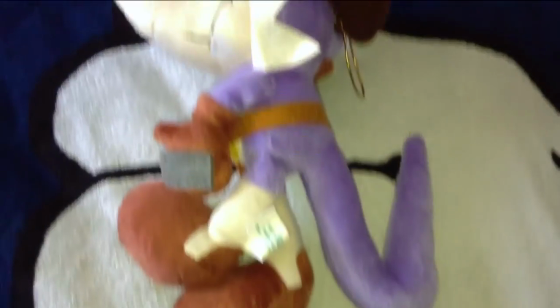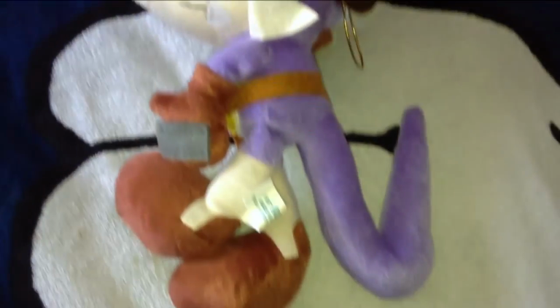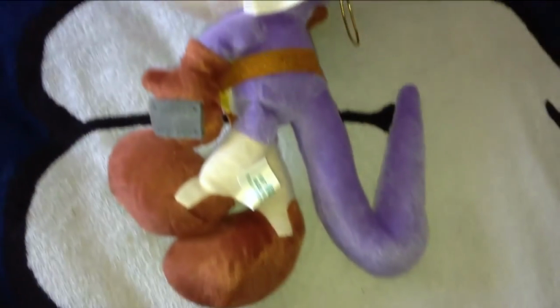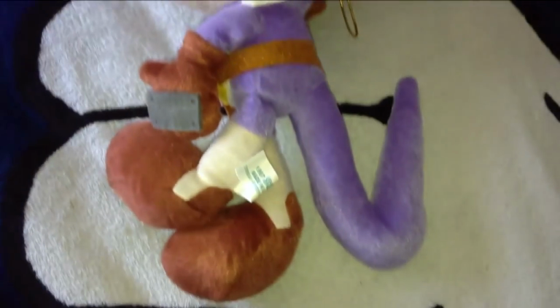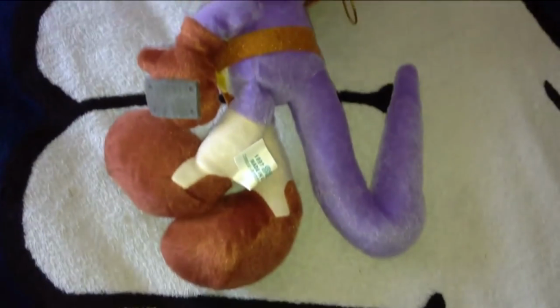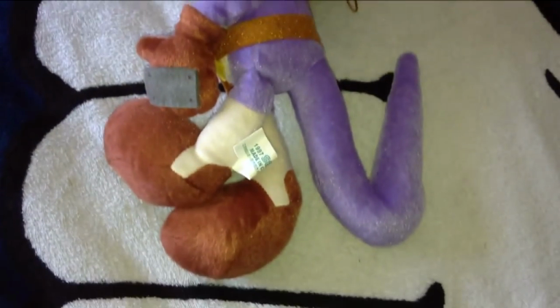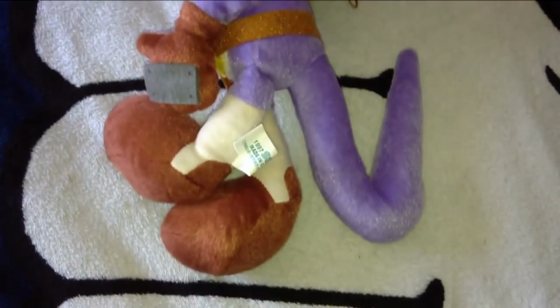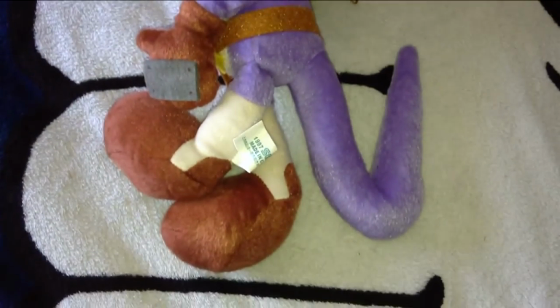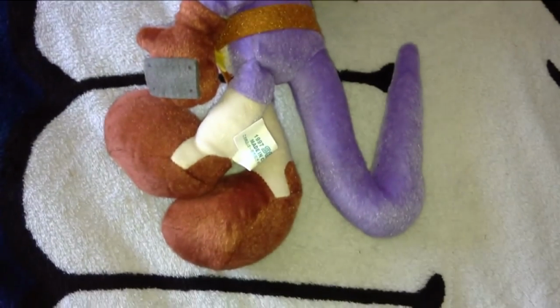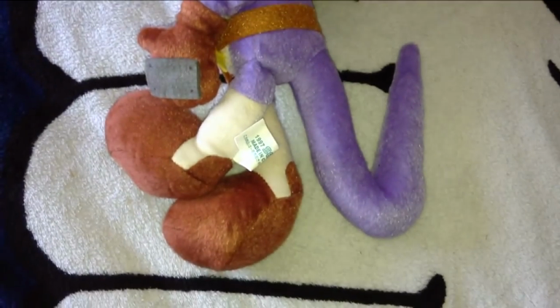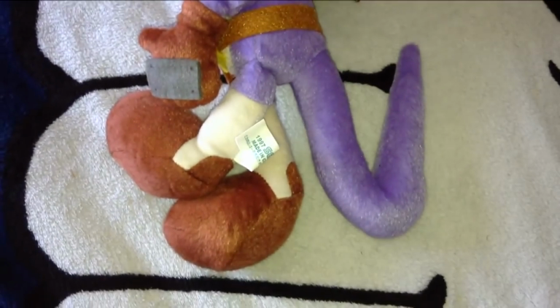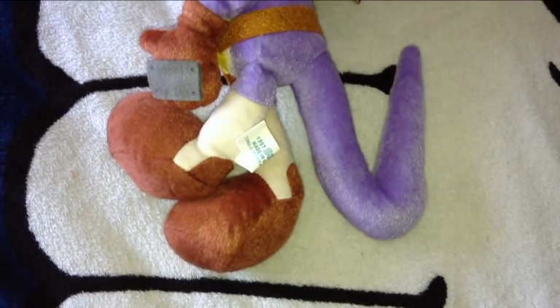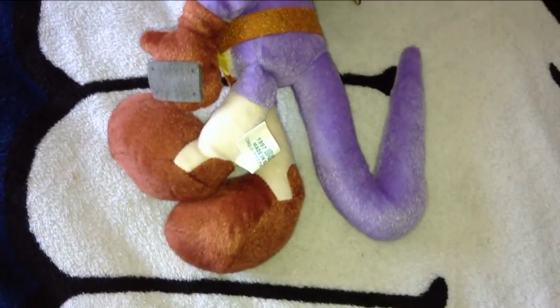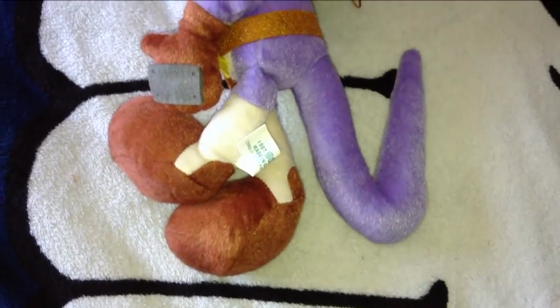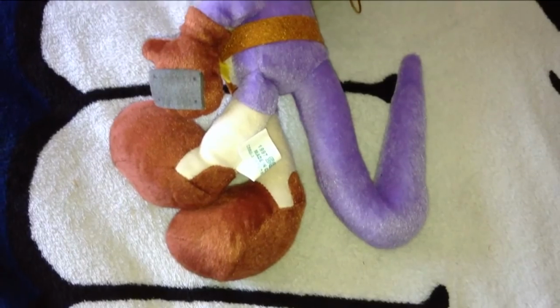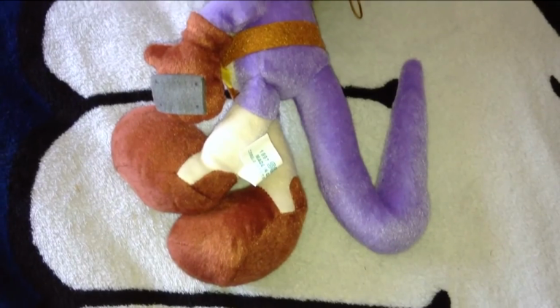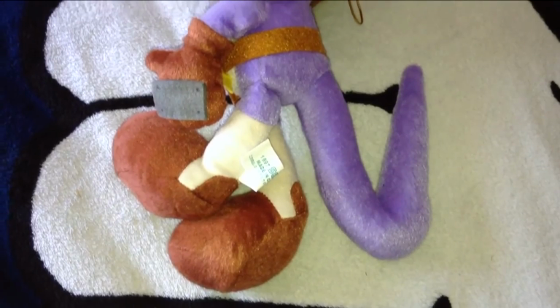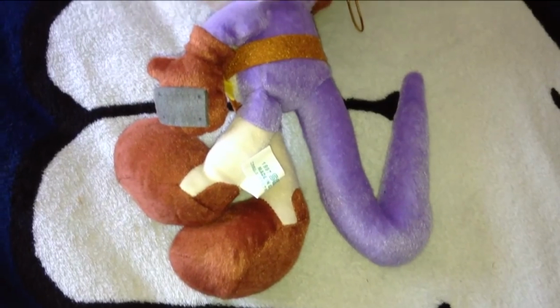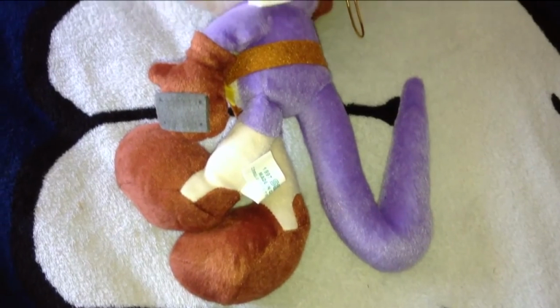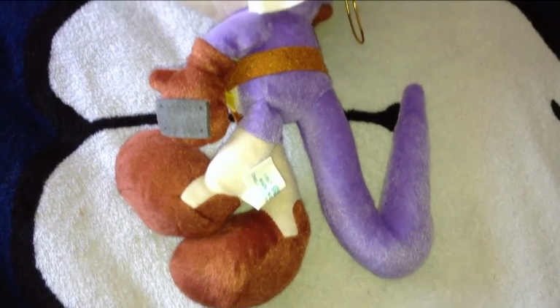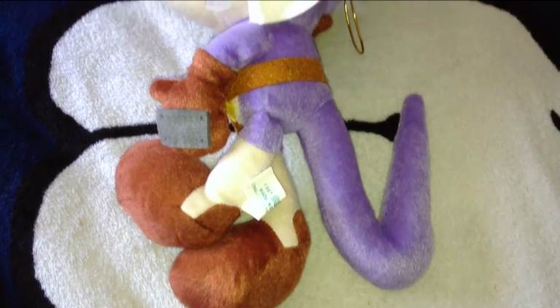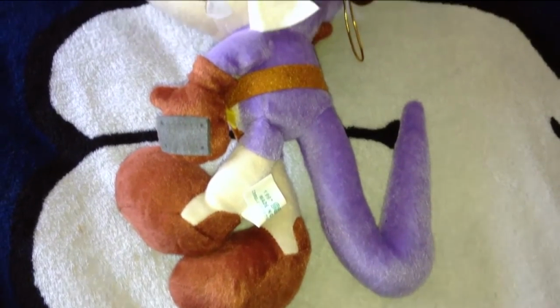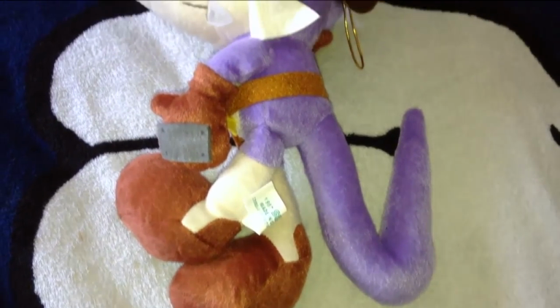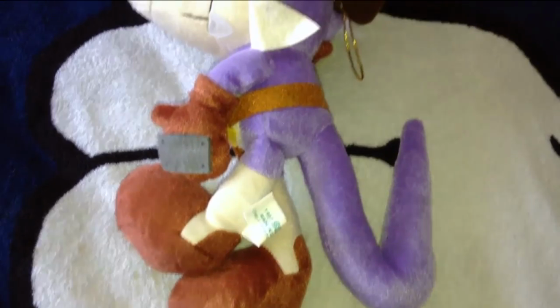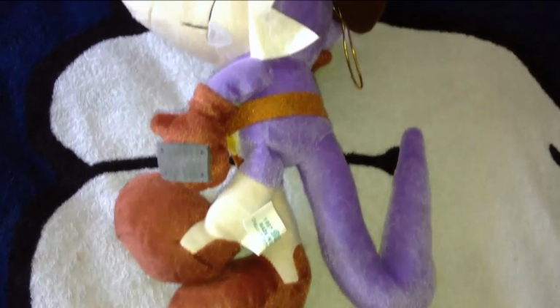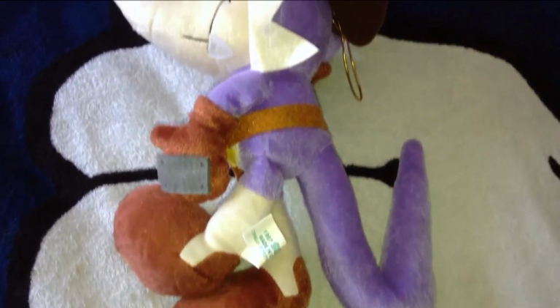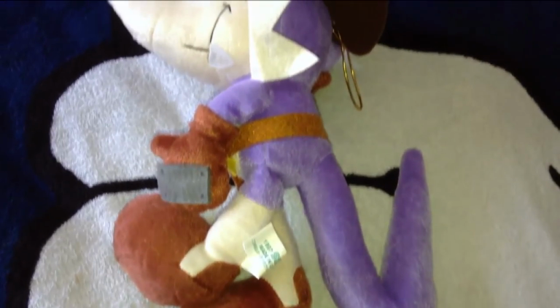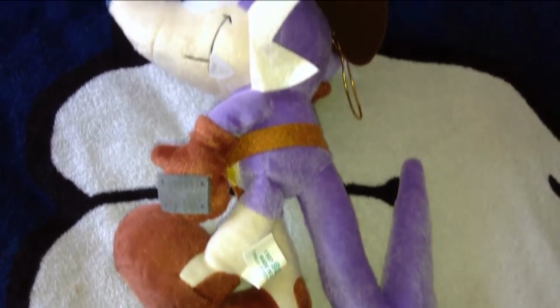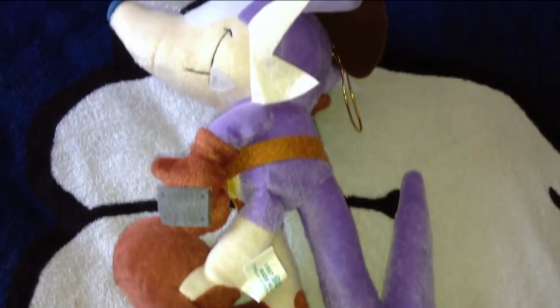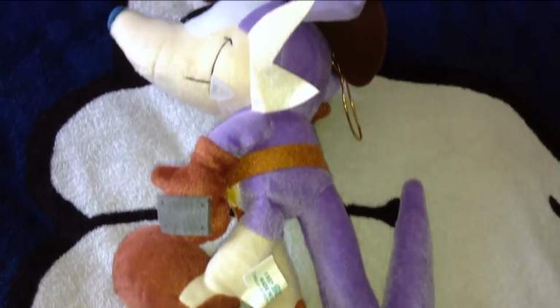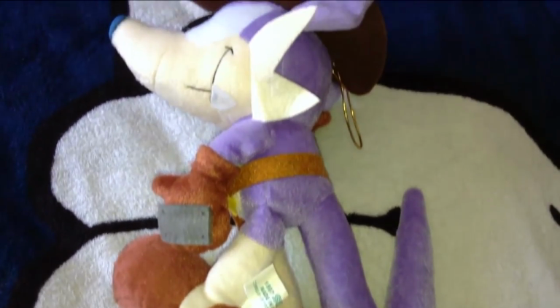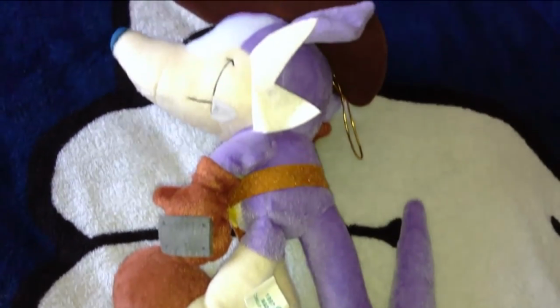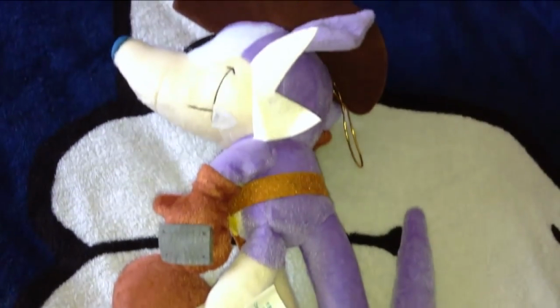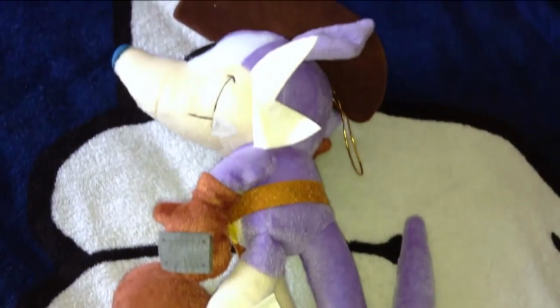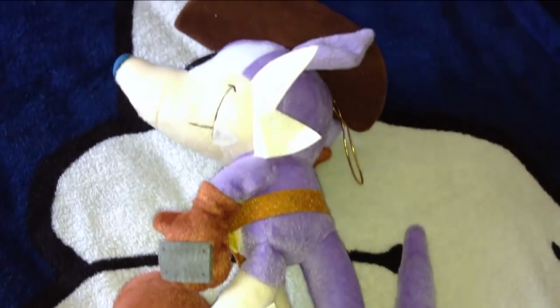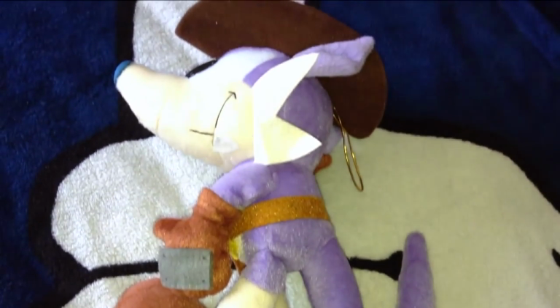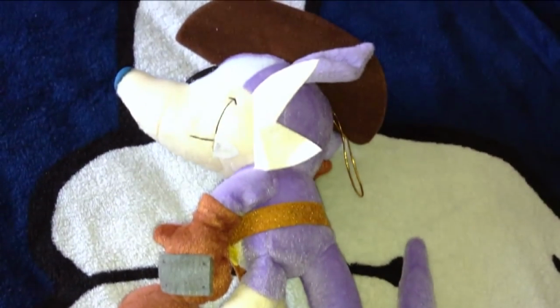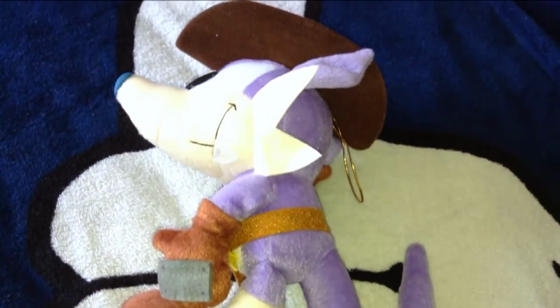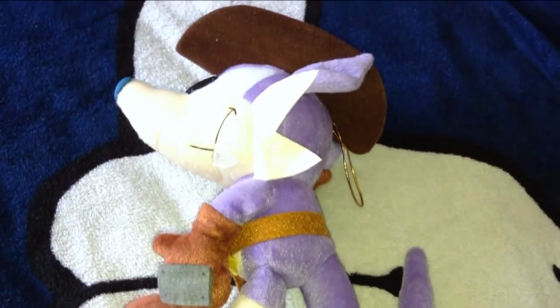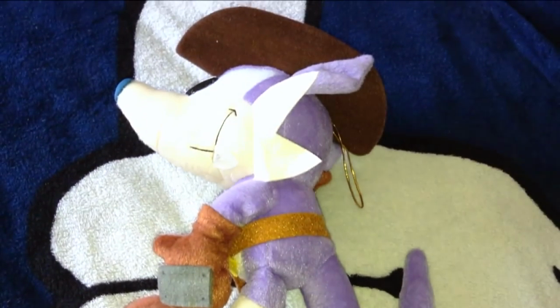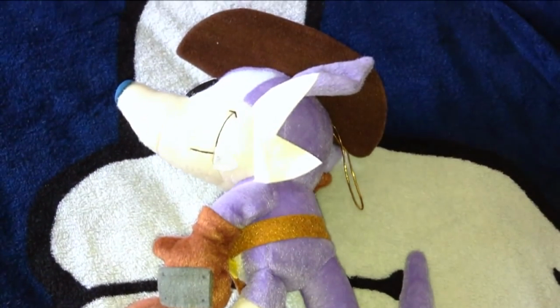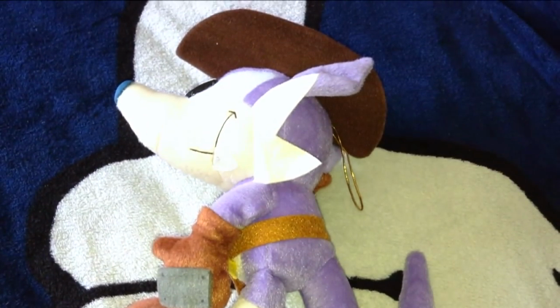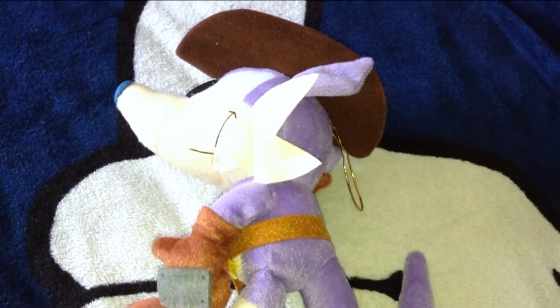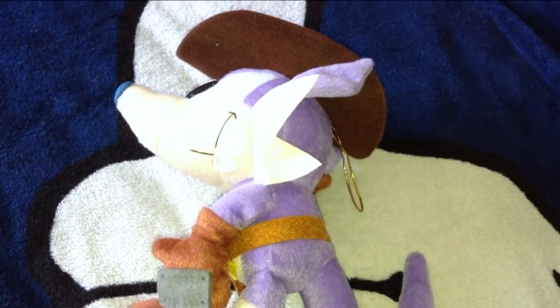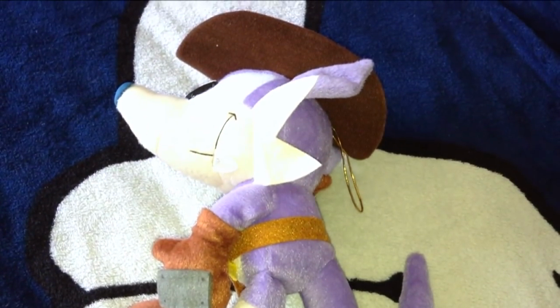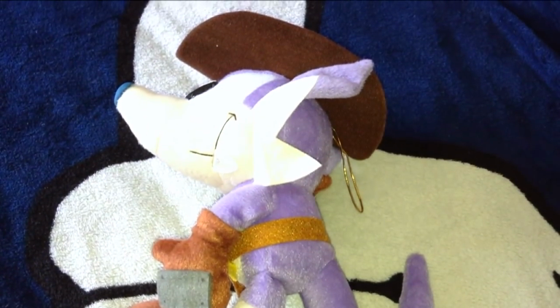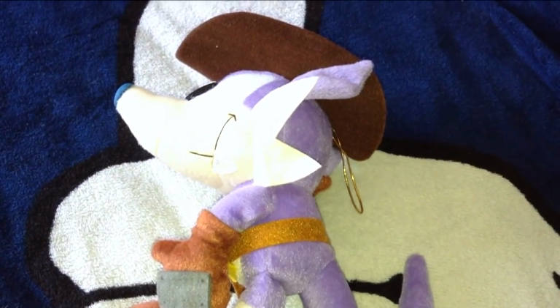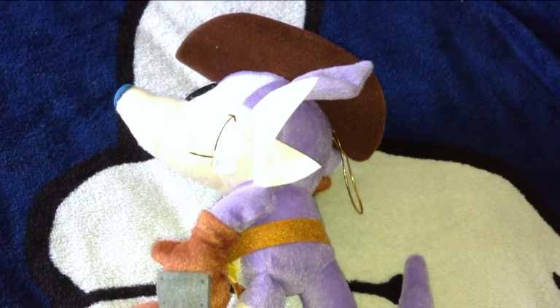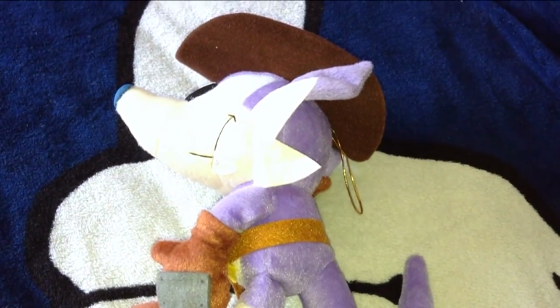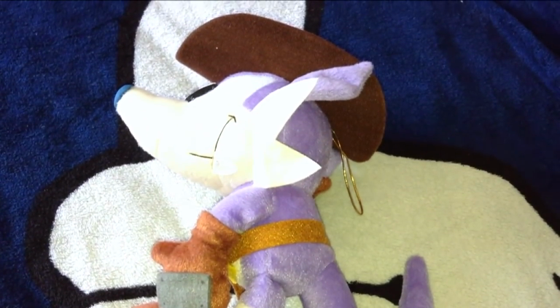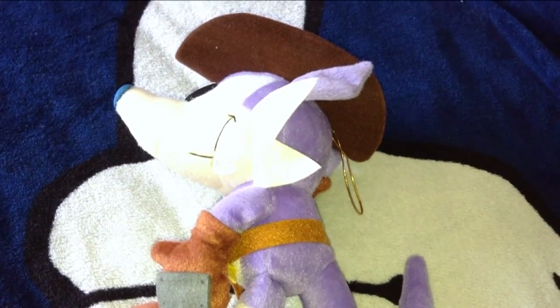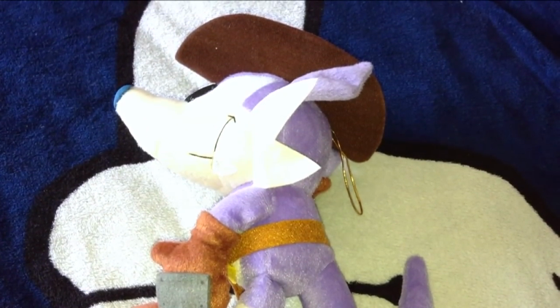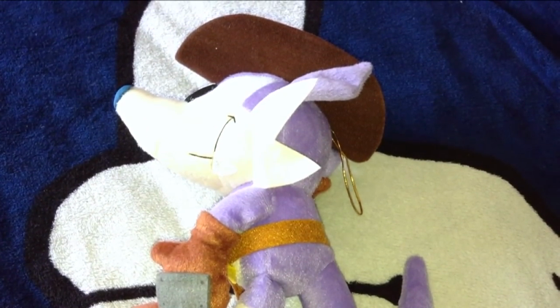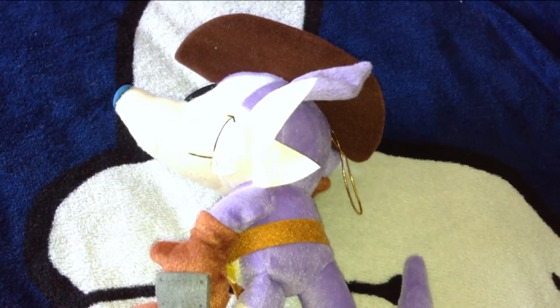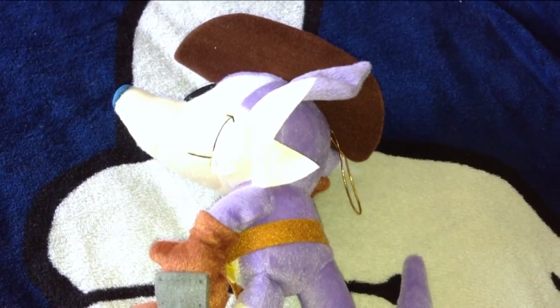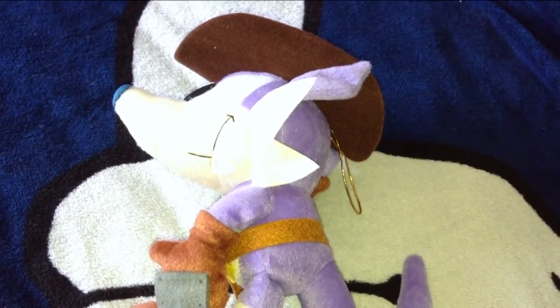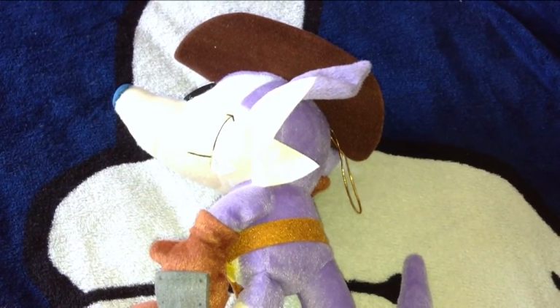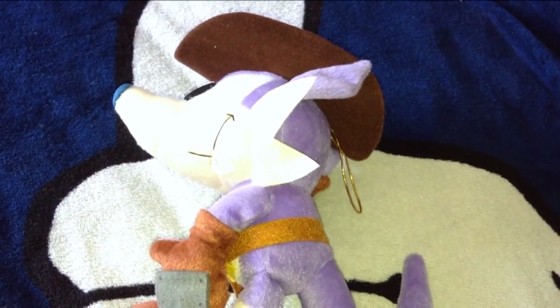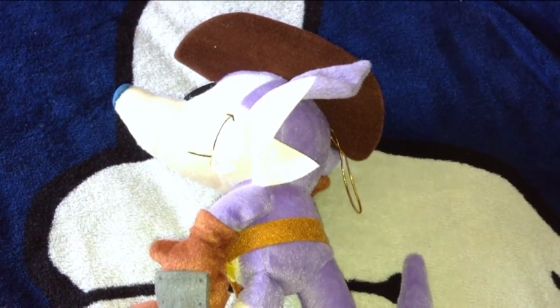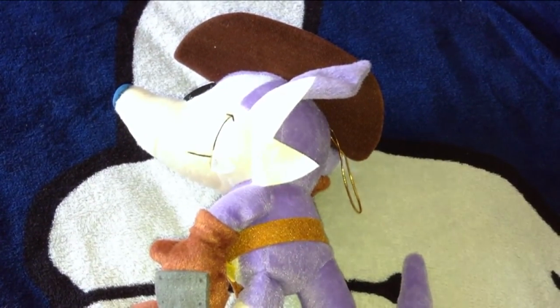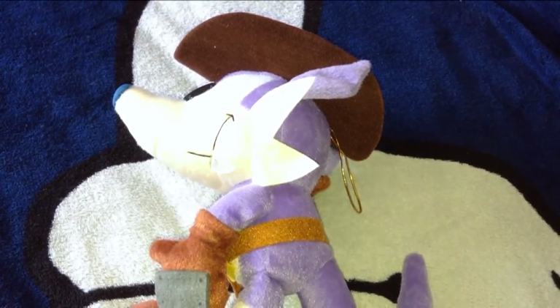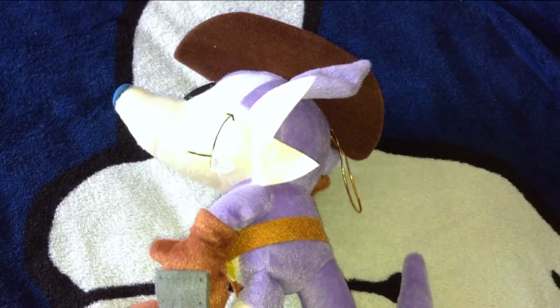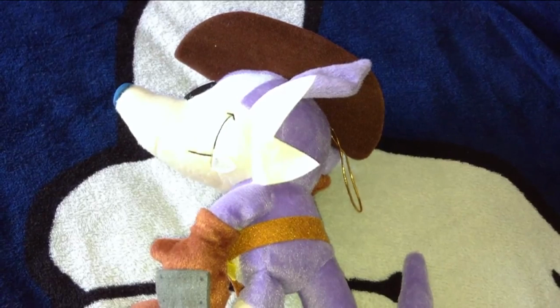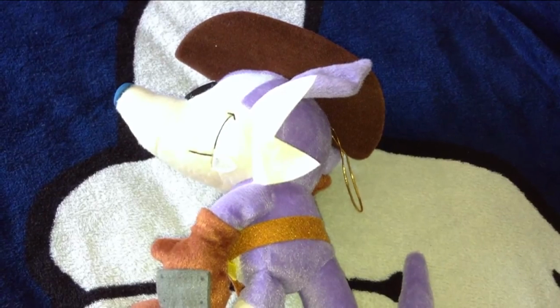This has been a video review from Orange Hedgehog 2012. Take care of yourselves guys and see you again soon, bye!